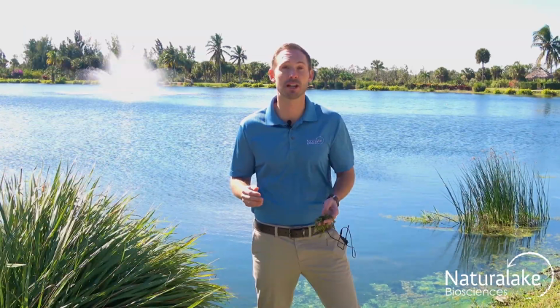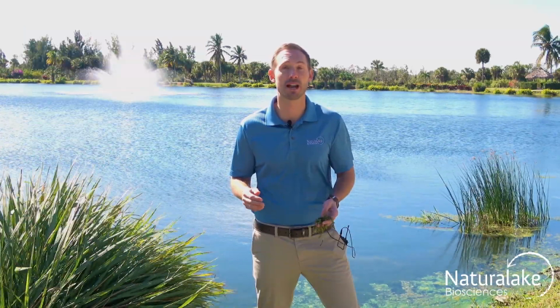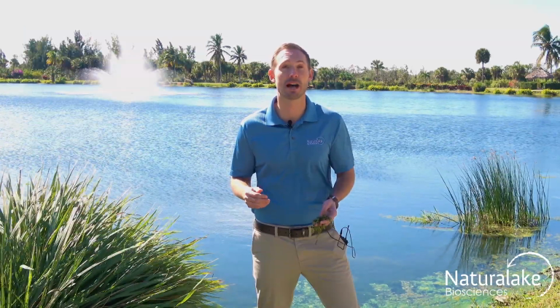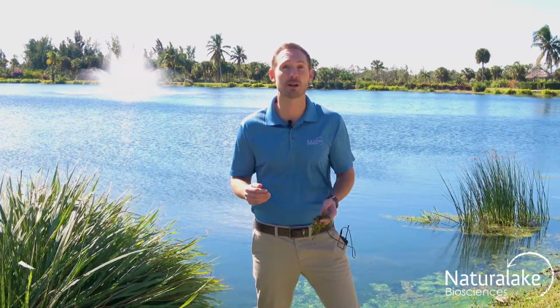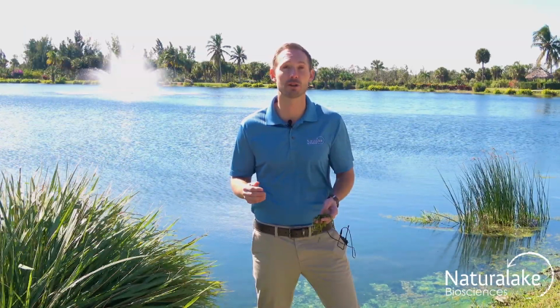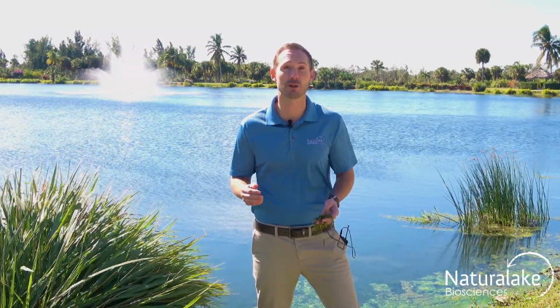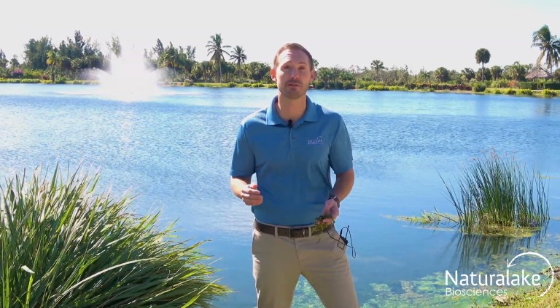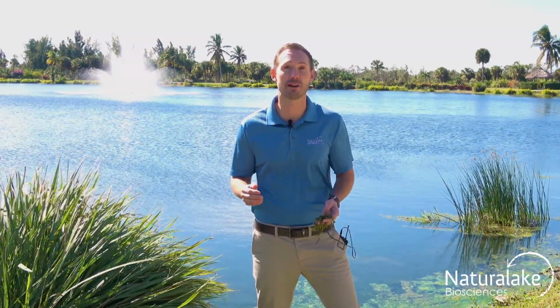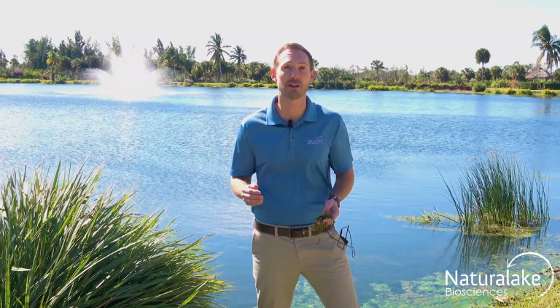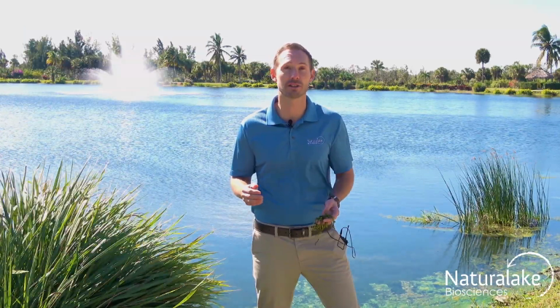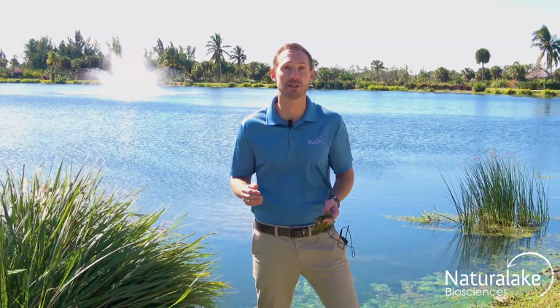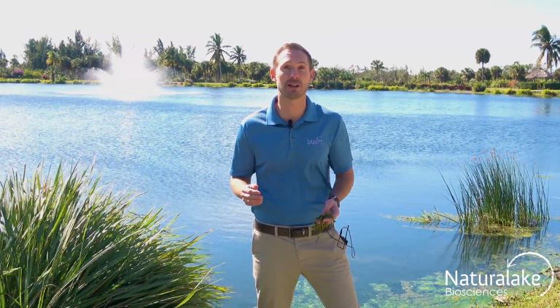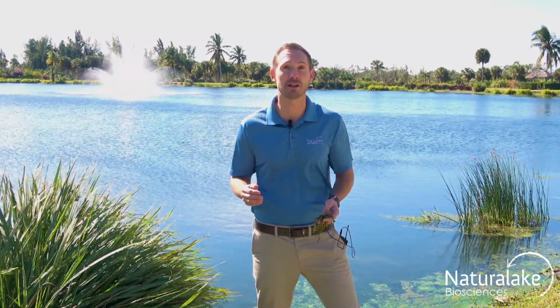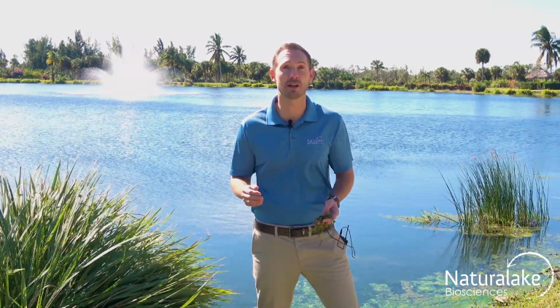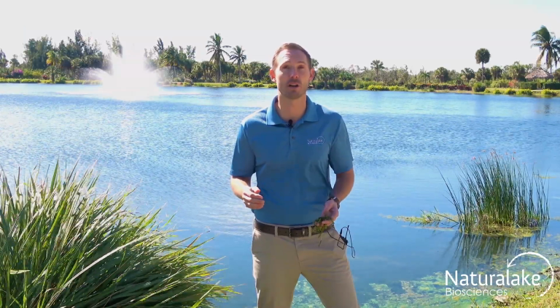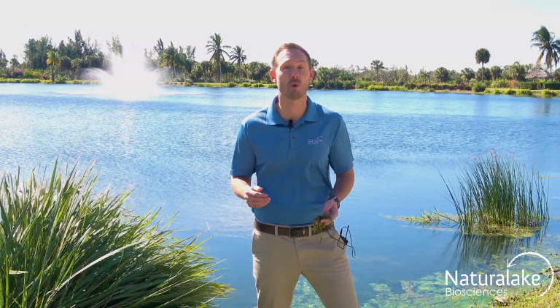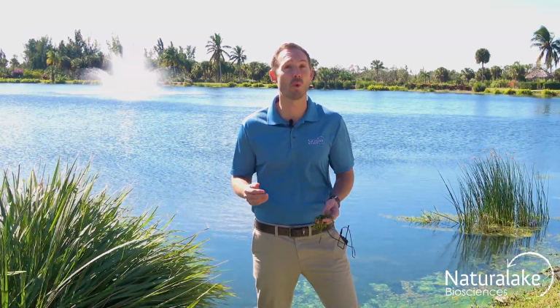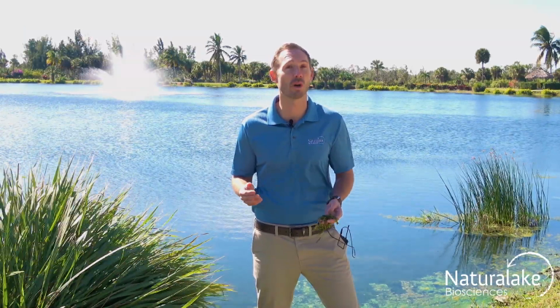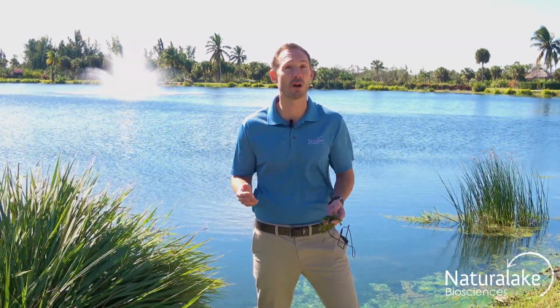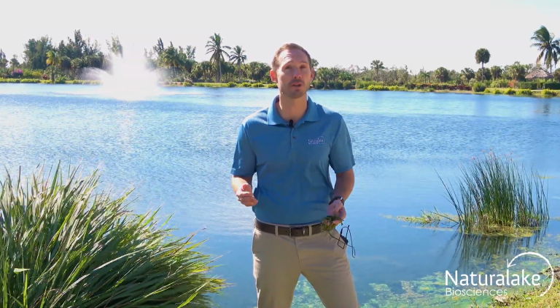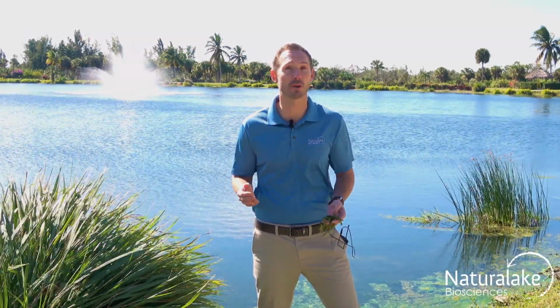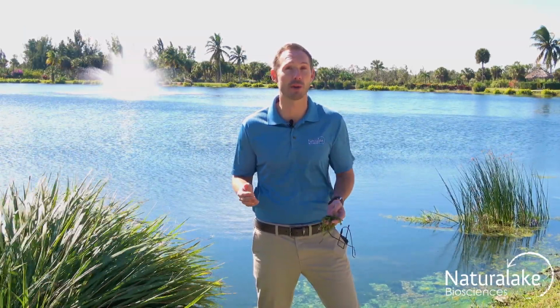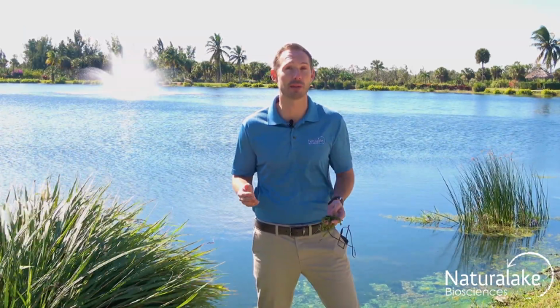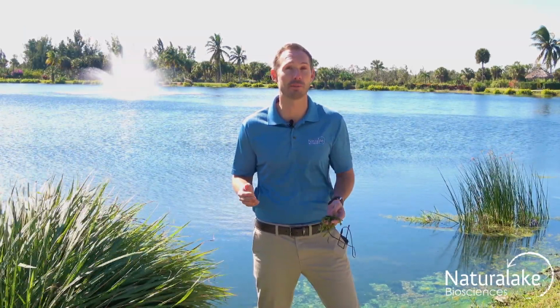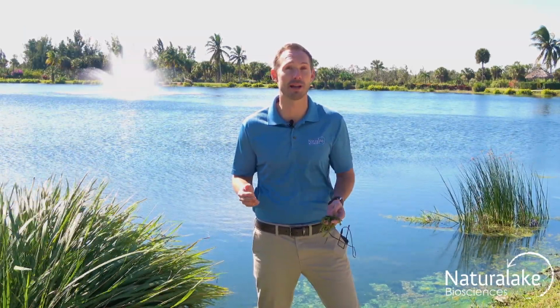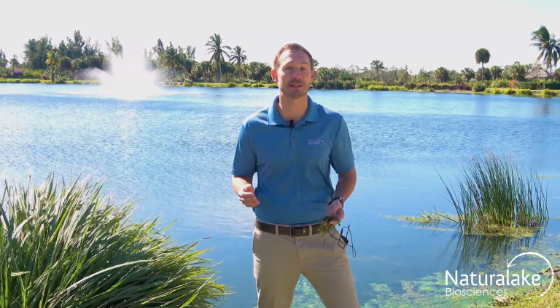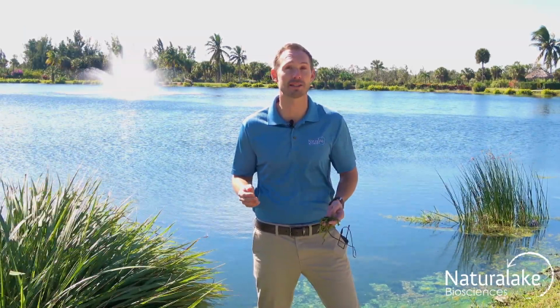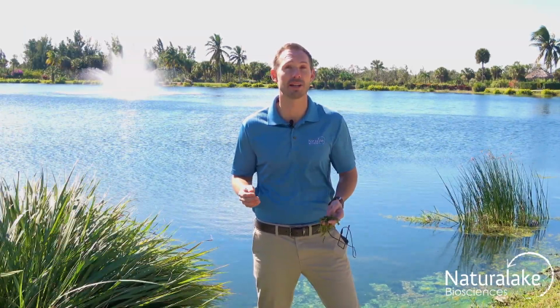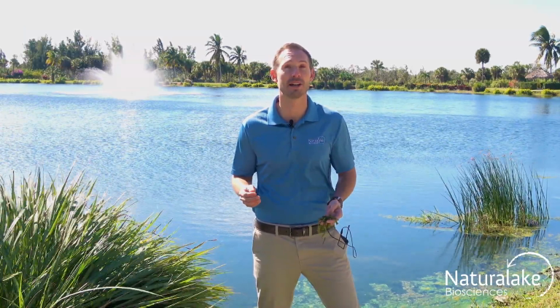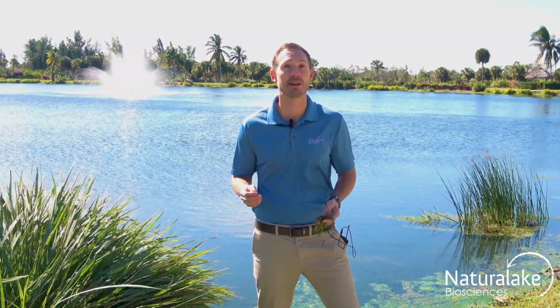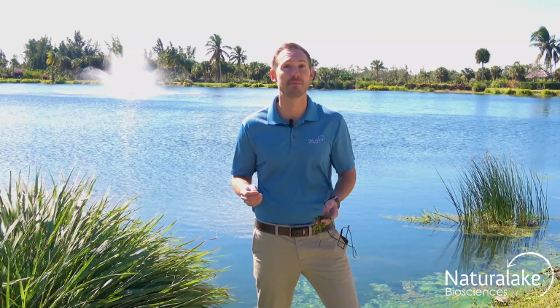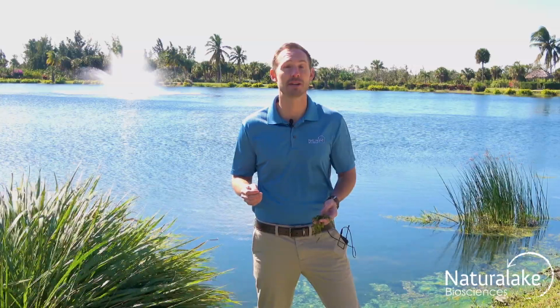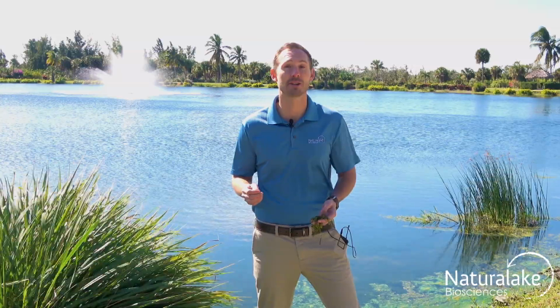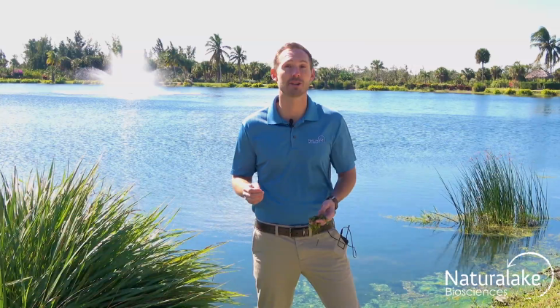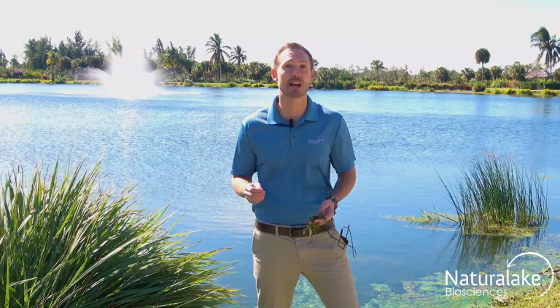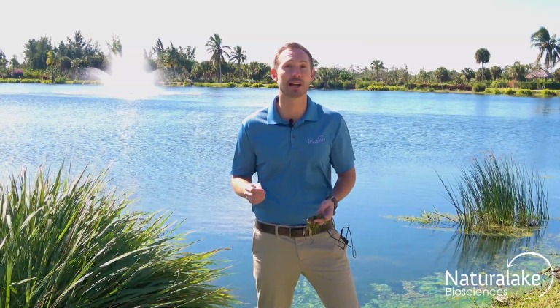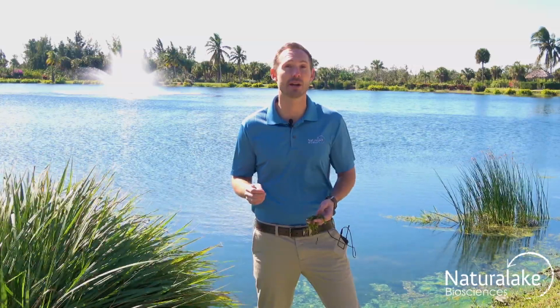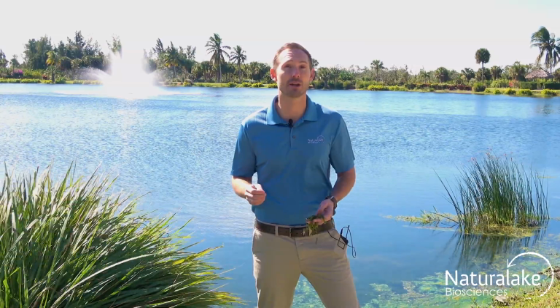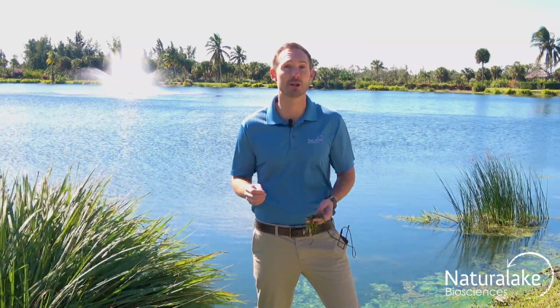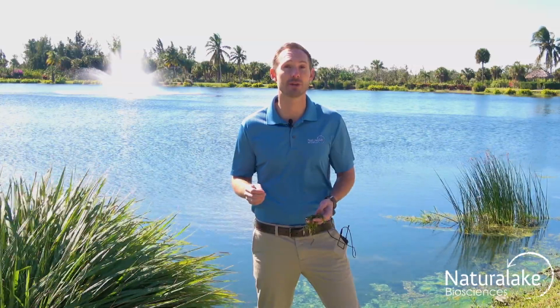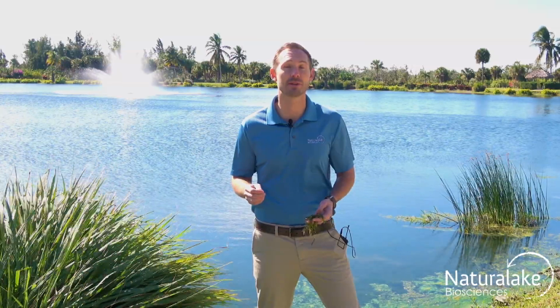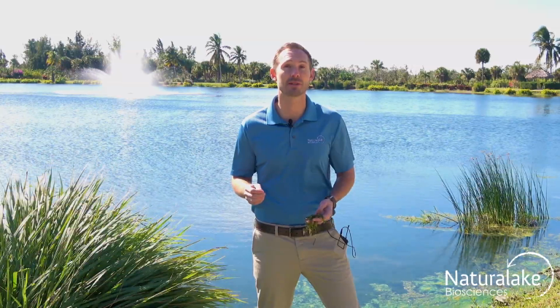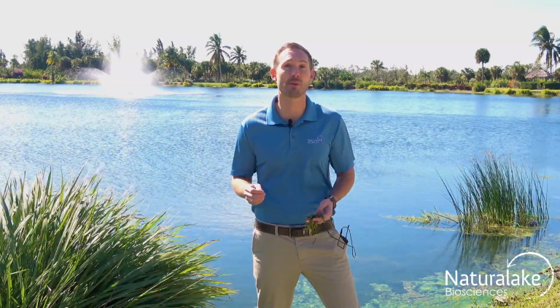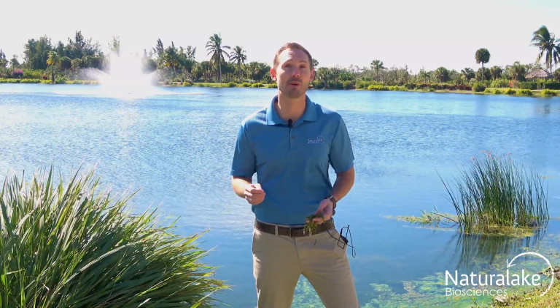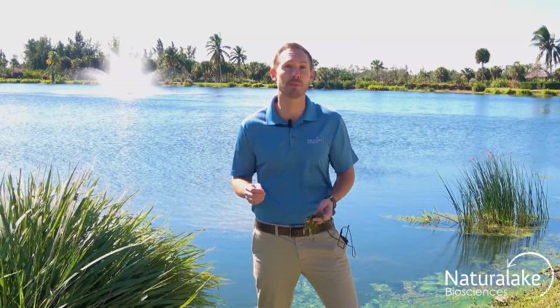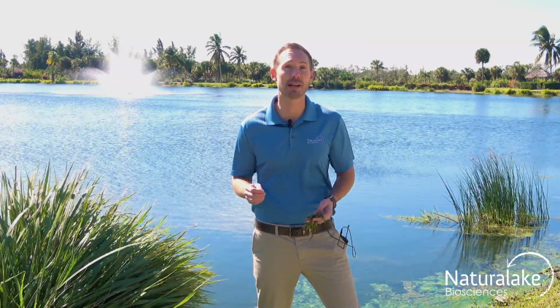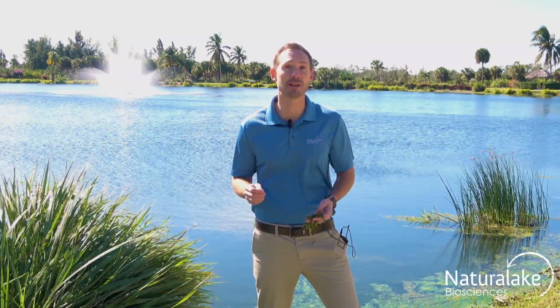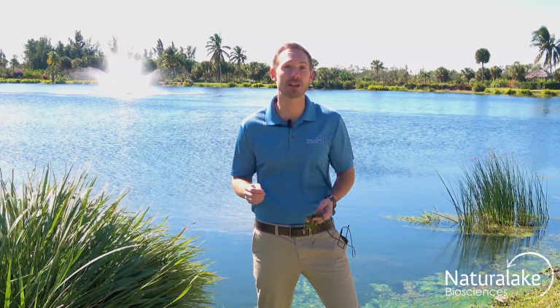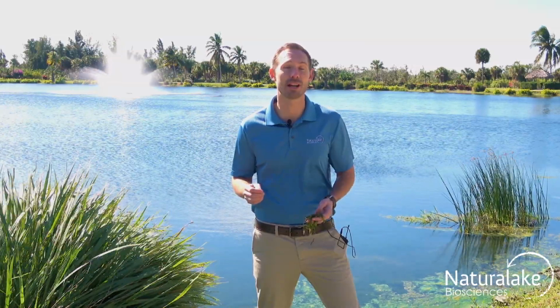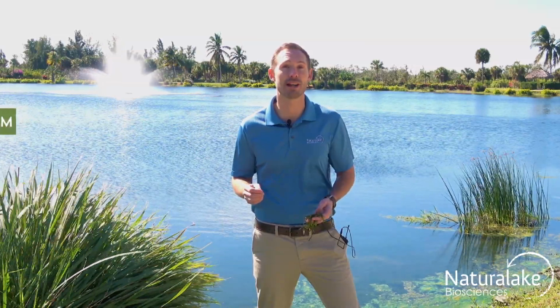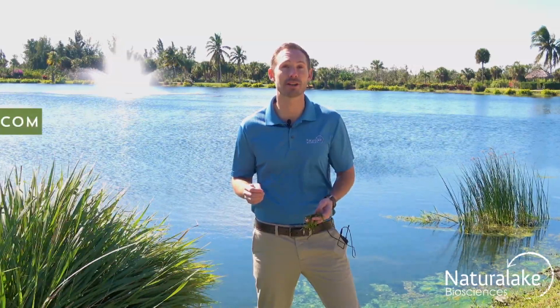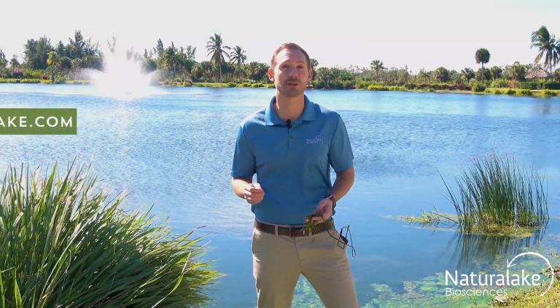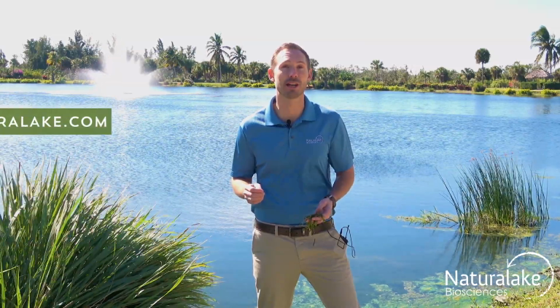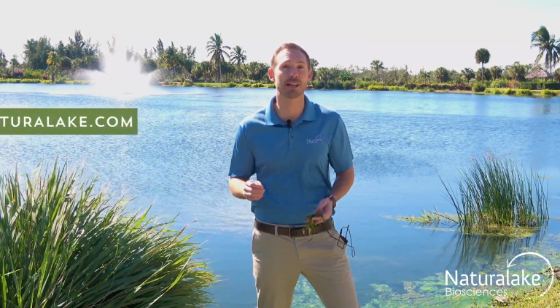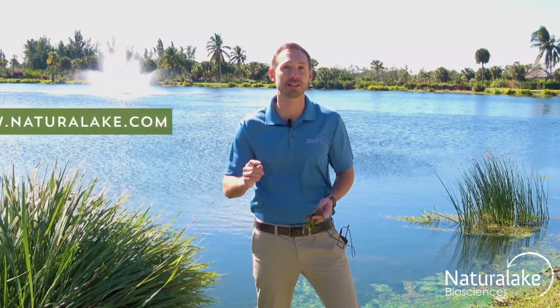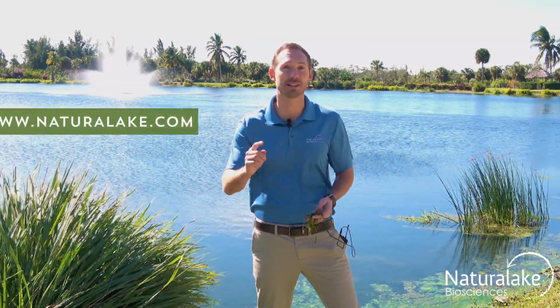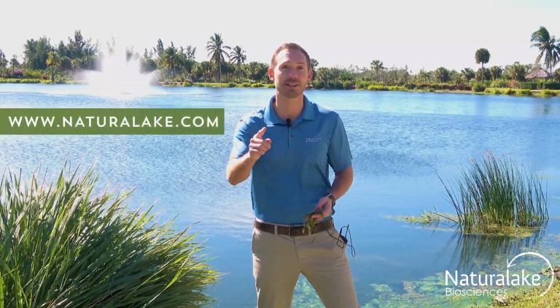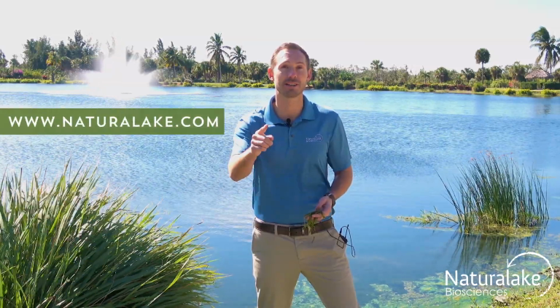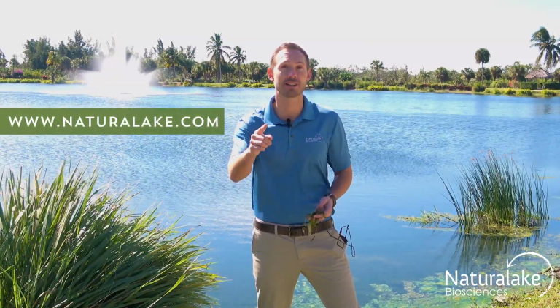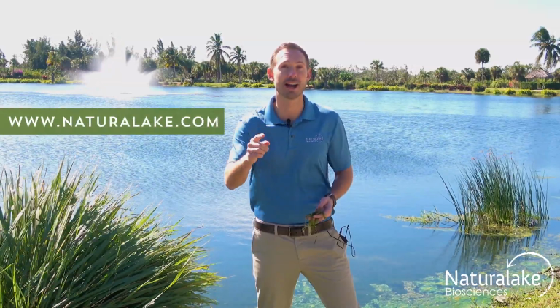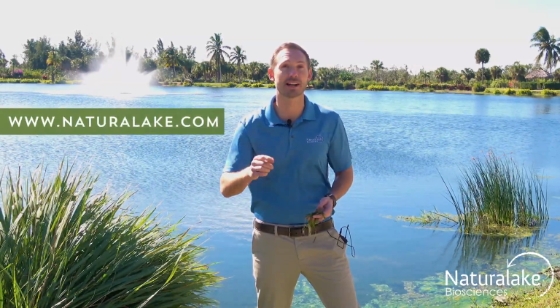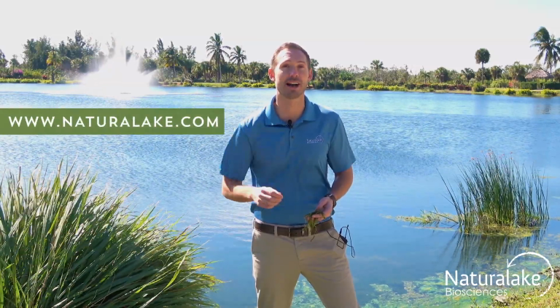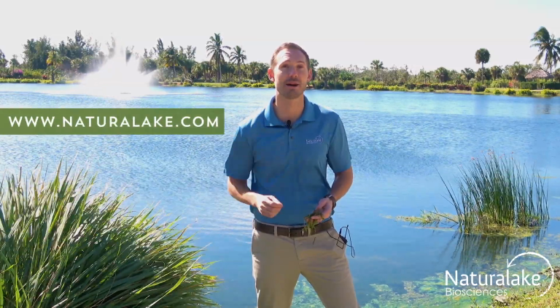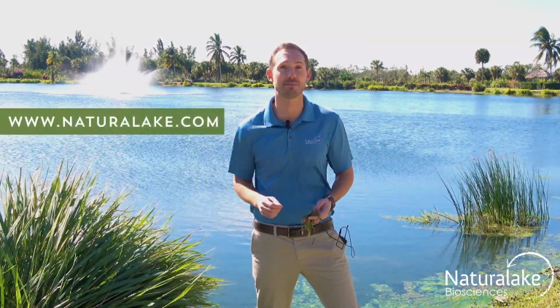For more information on how to treat Vallisneria or other aquatic plants, make sure to check out our treatment support page at naturallake.com.